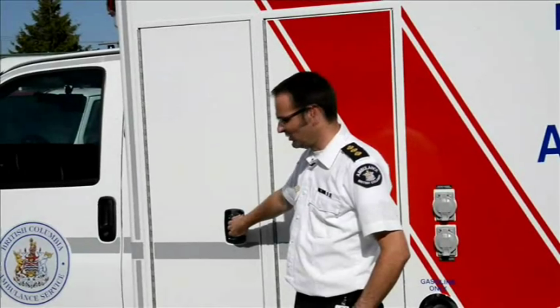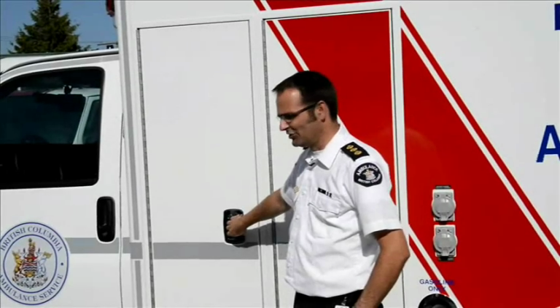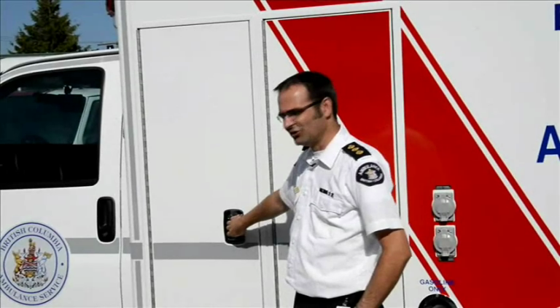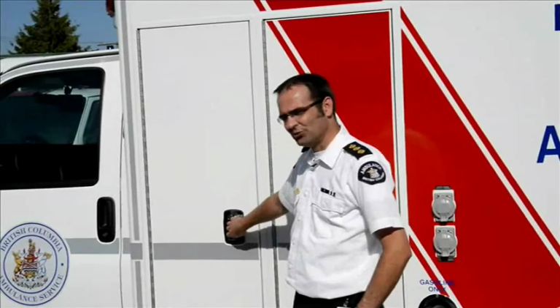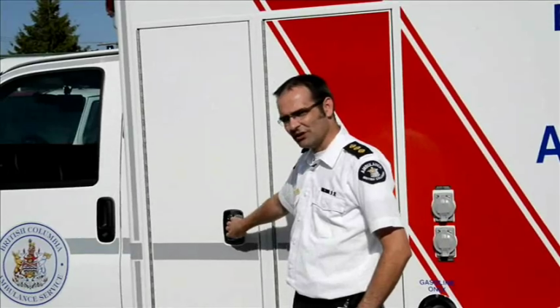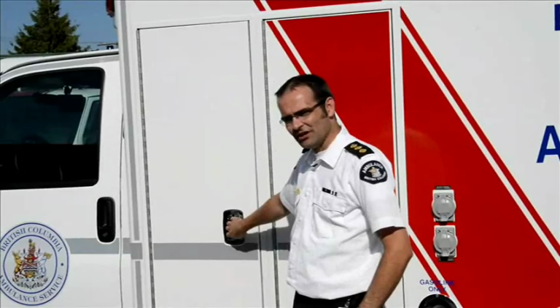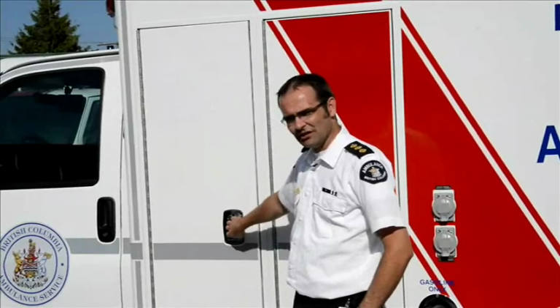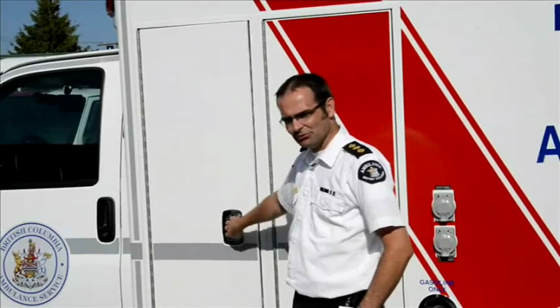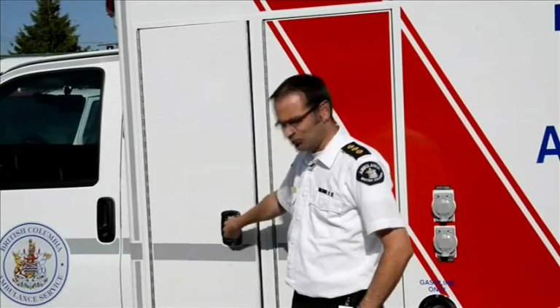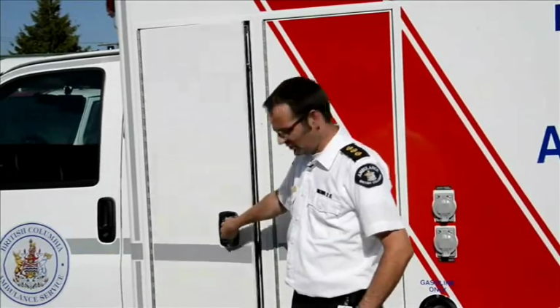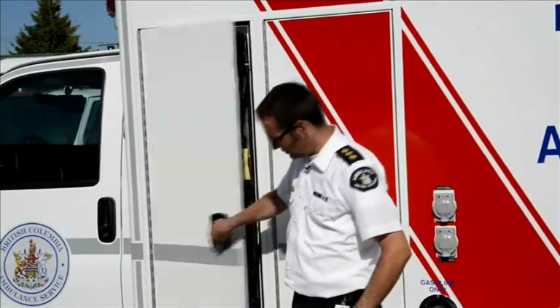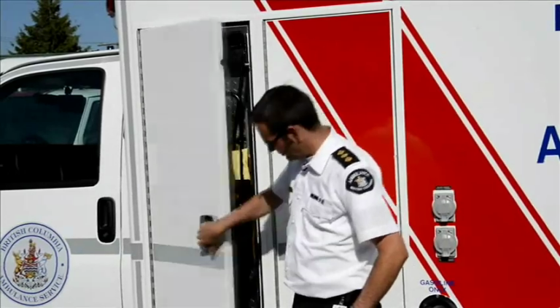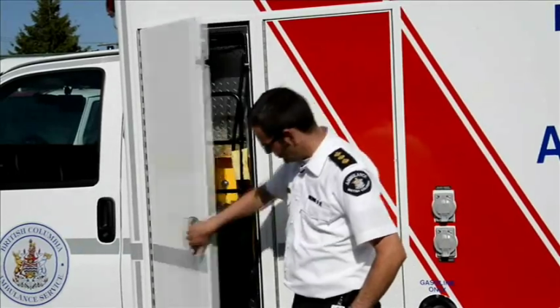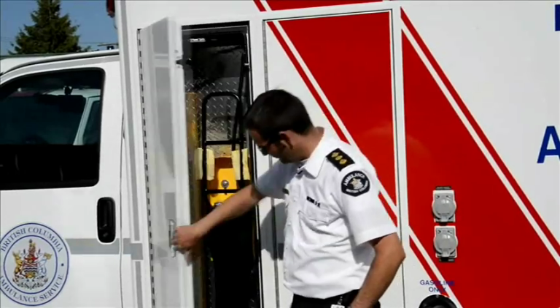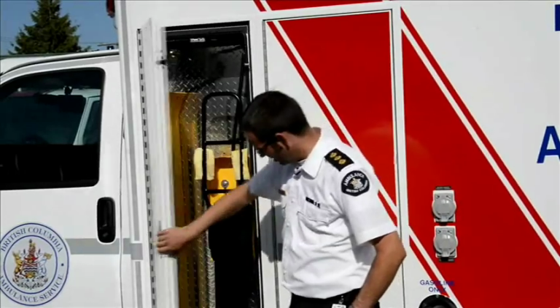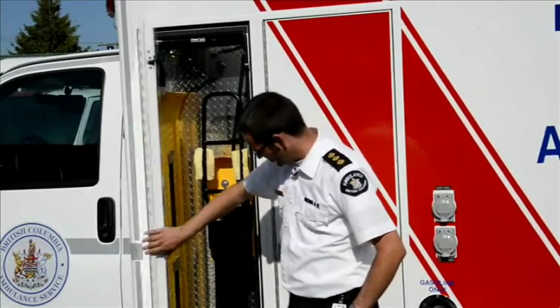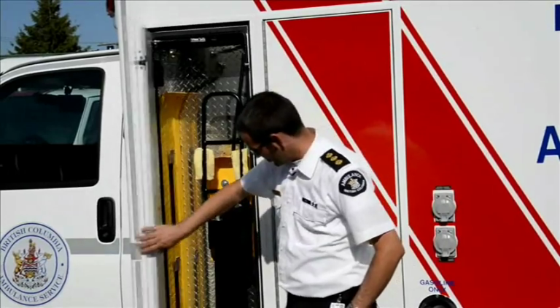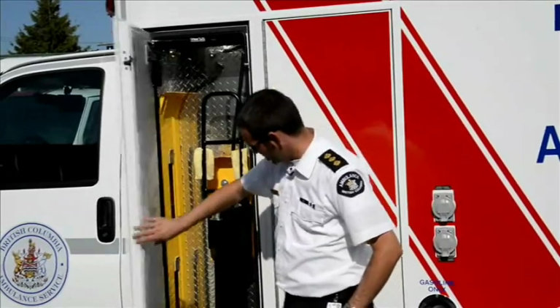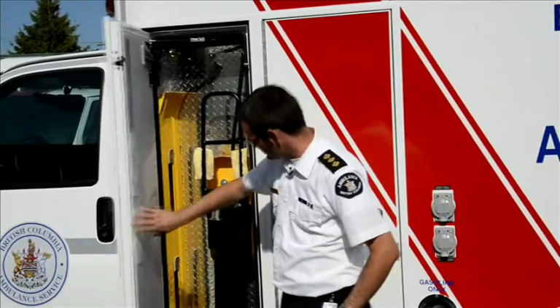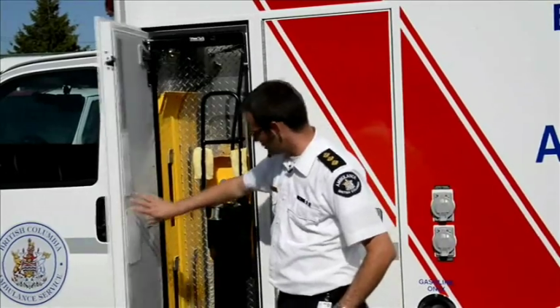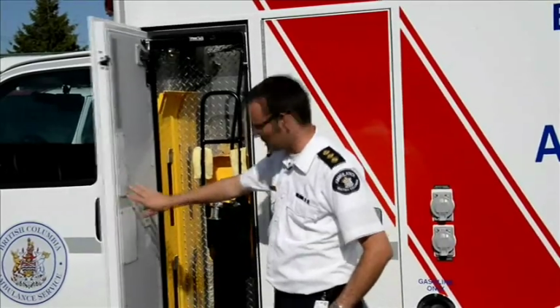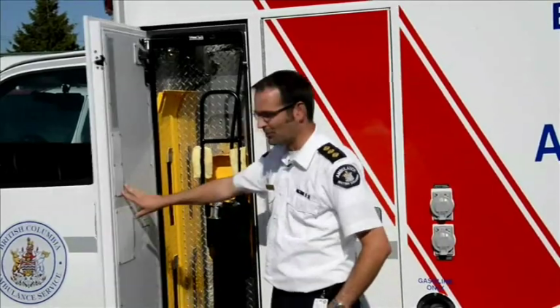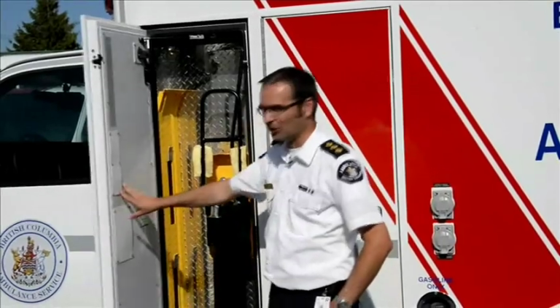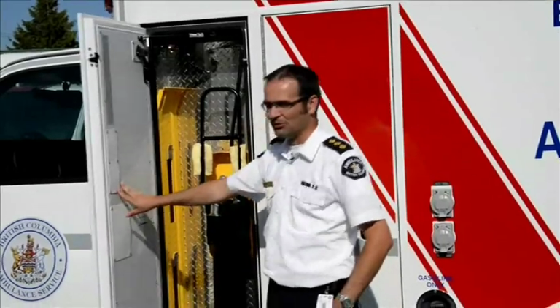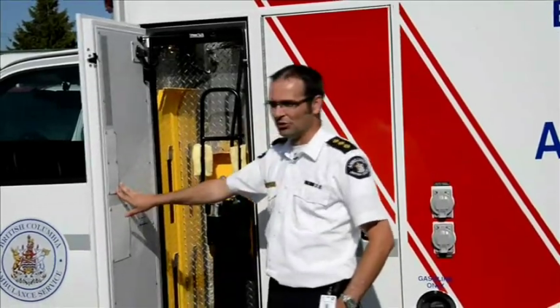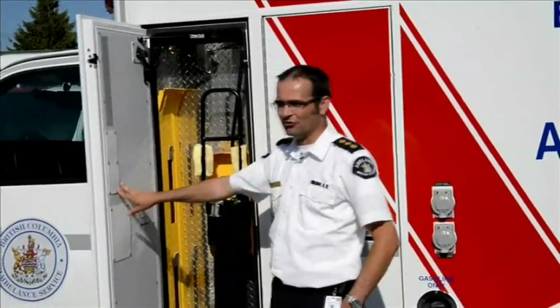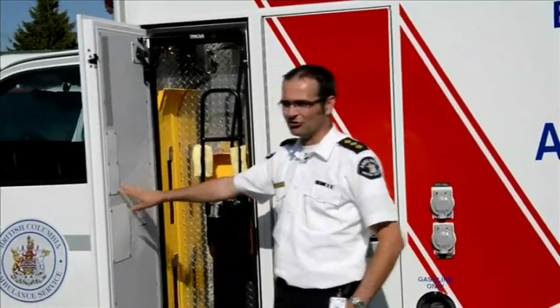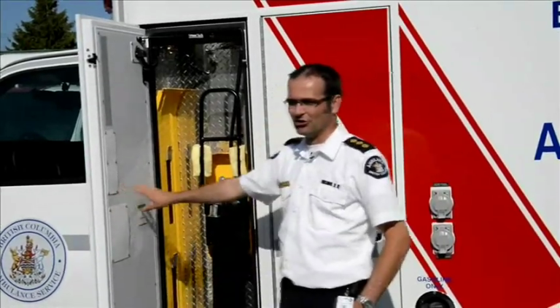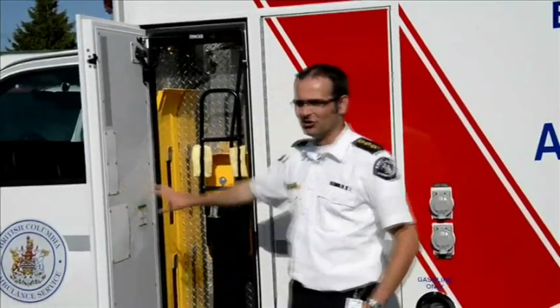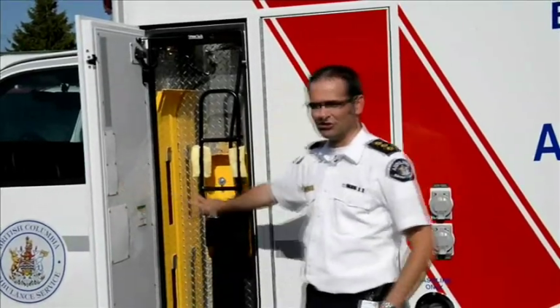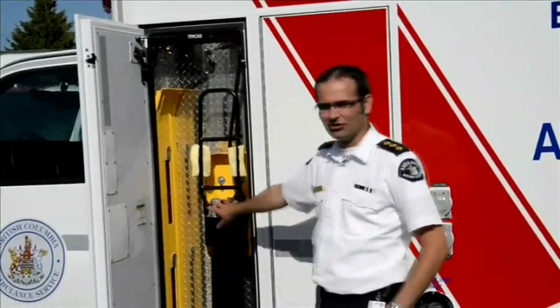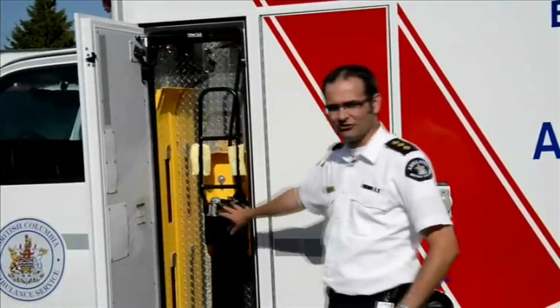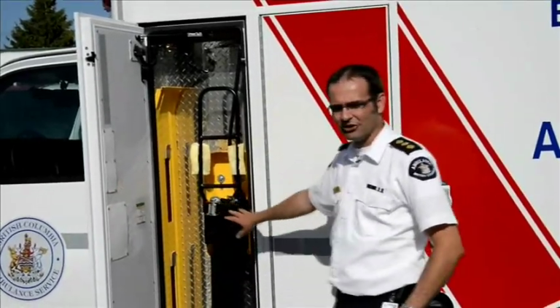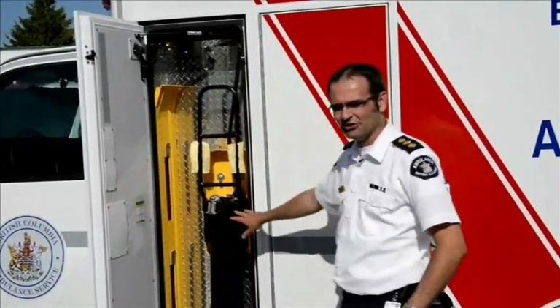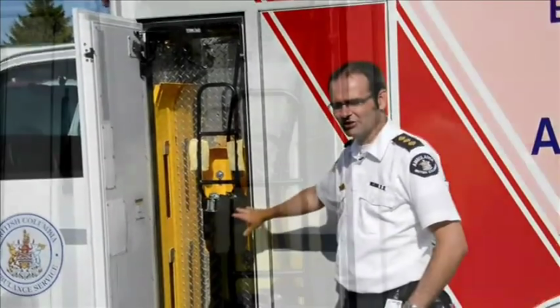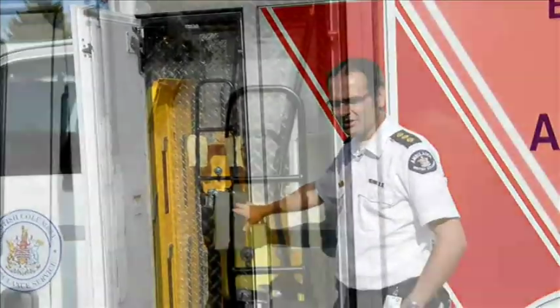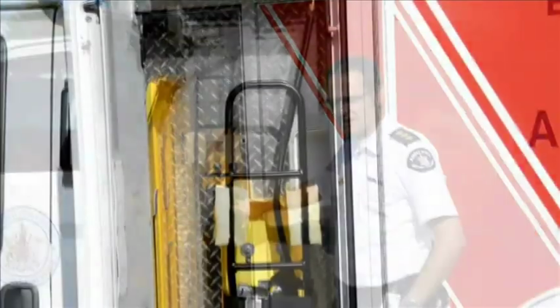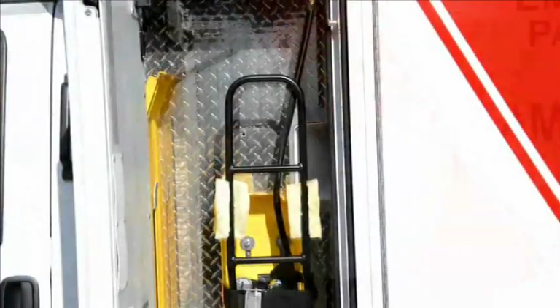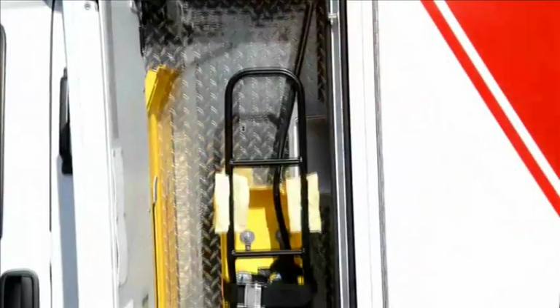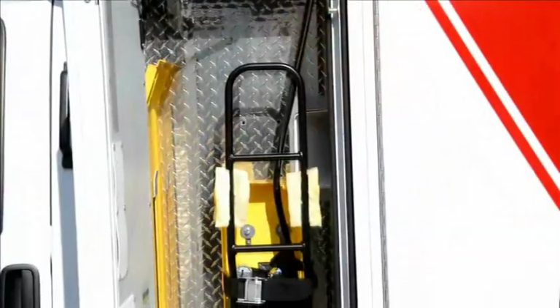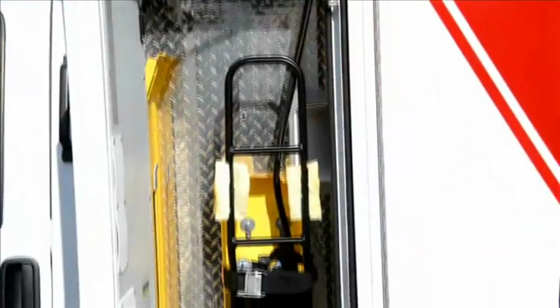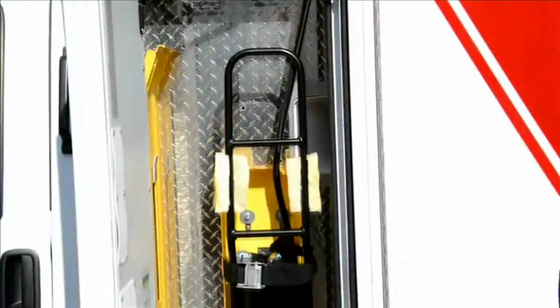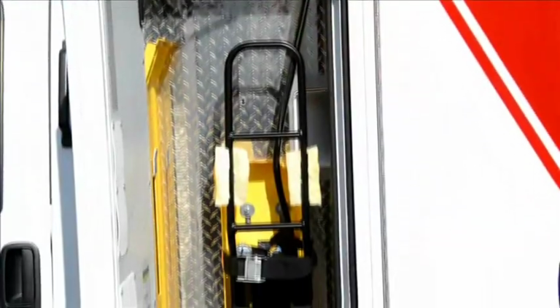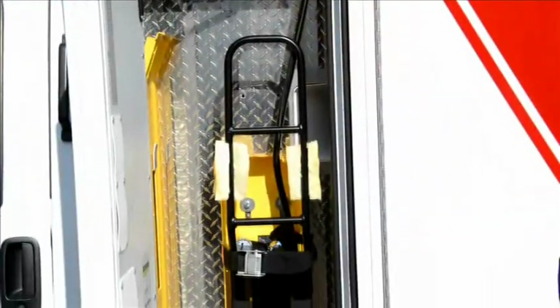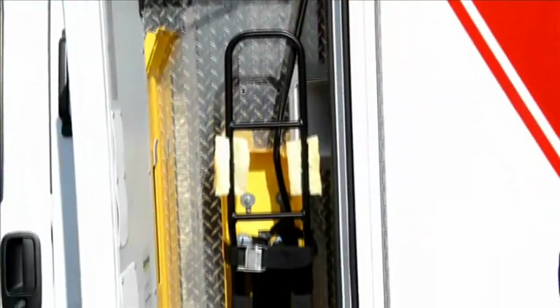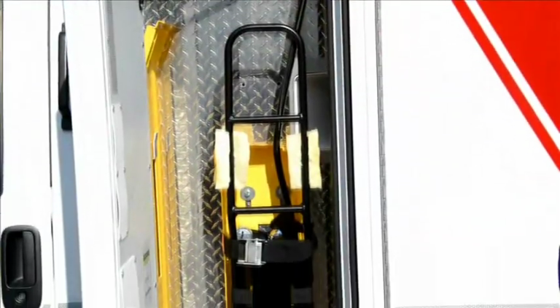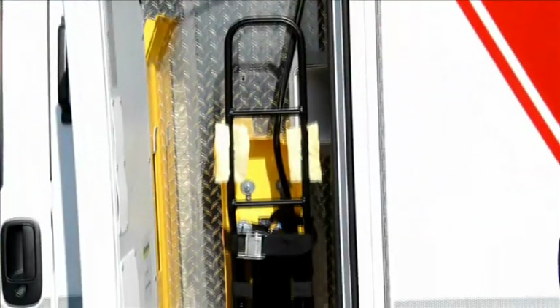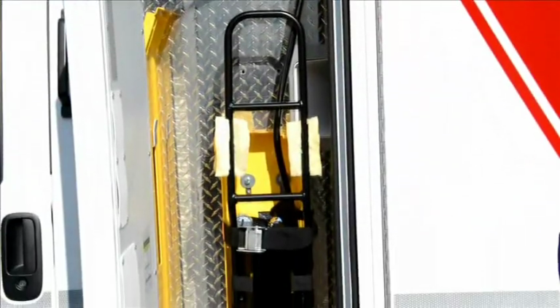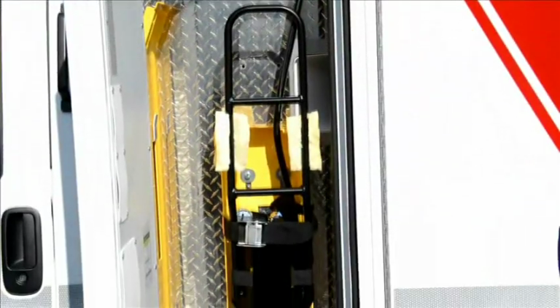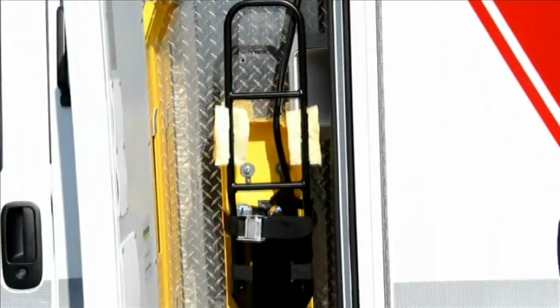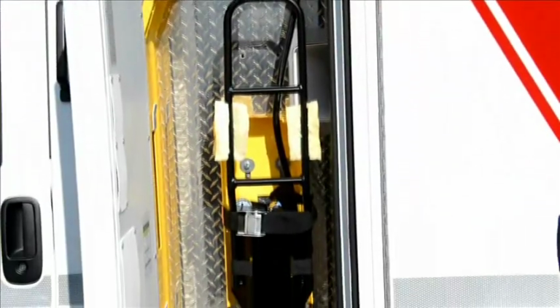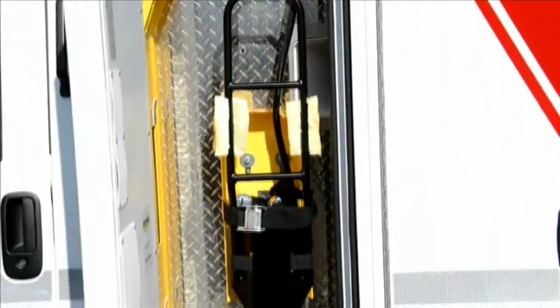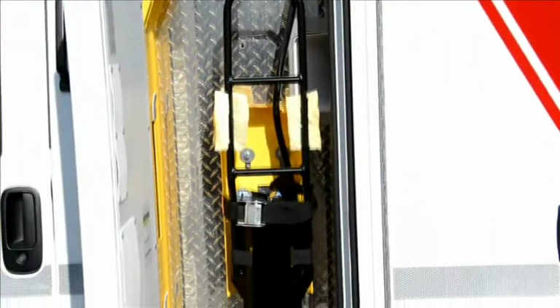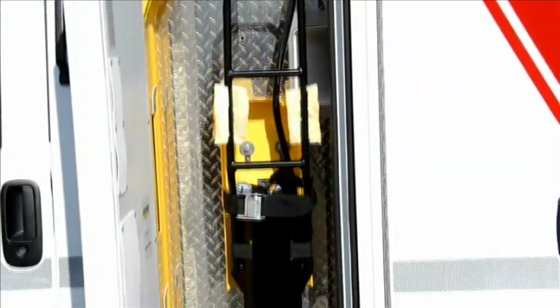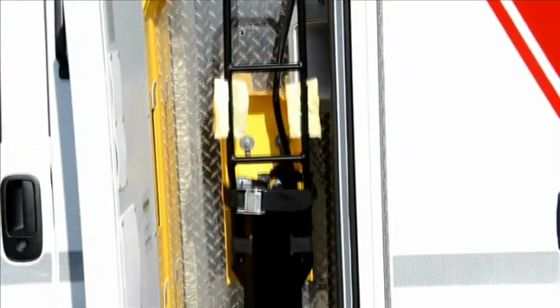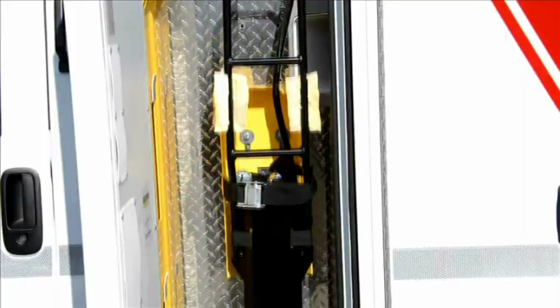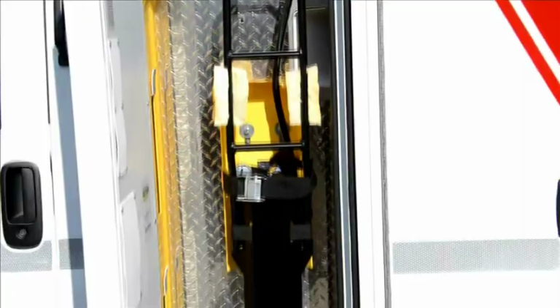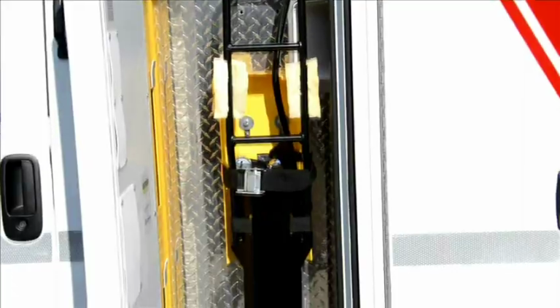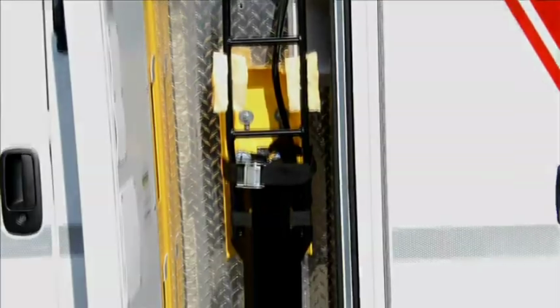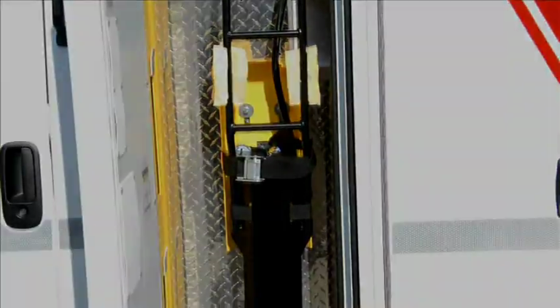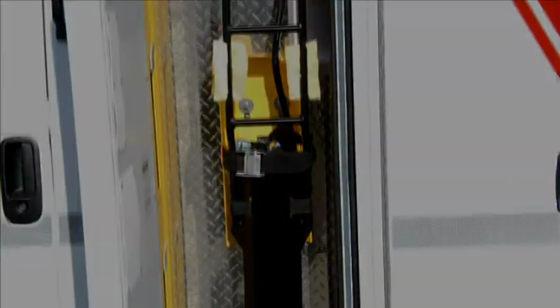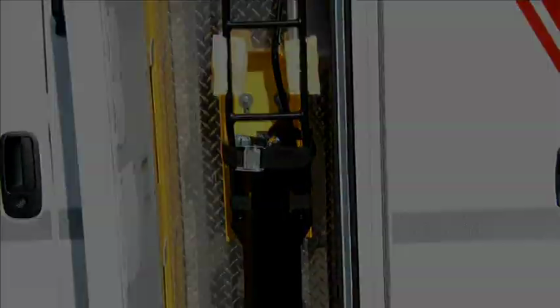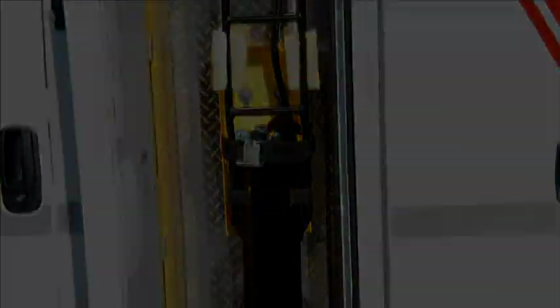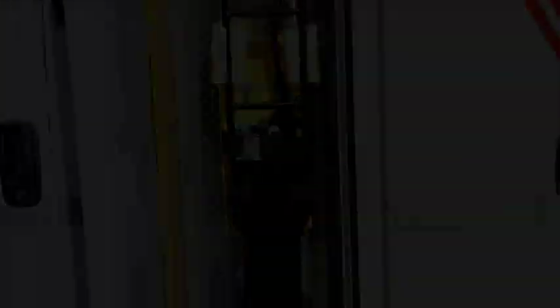One of the things we ended up doing was moving our suction compartment over onto the front left. It's a little easier to load and unload from this compartment.